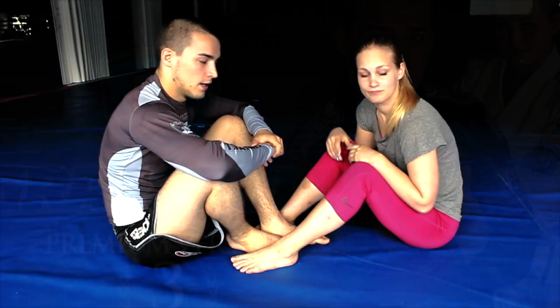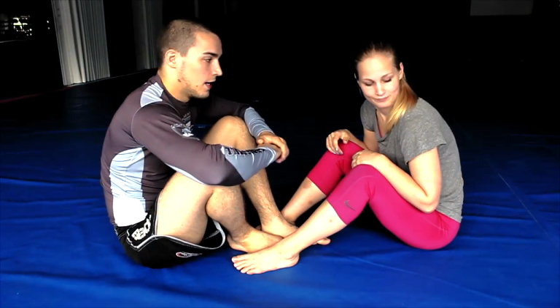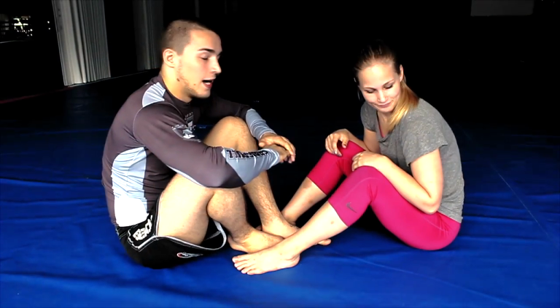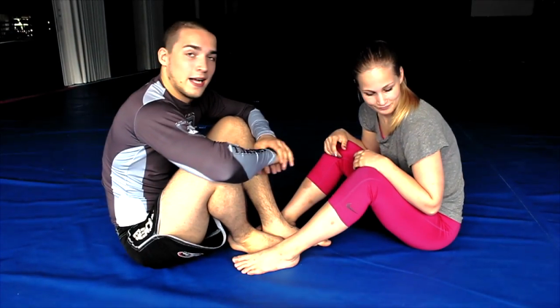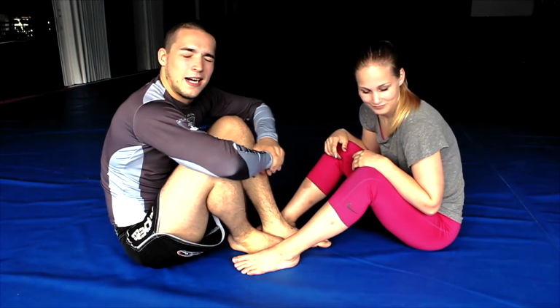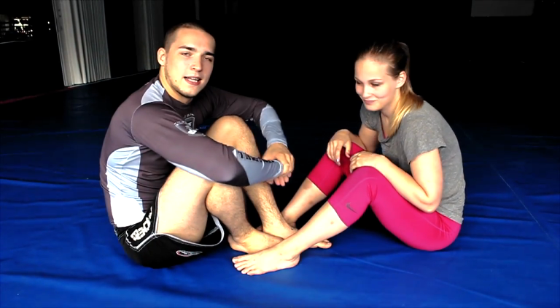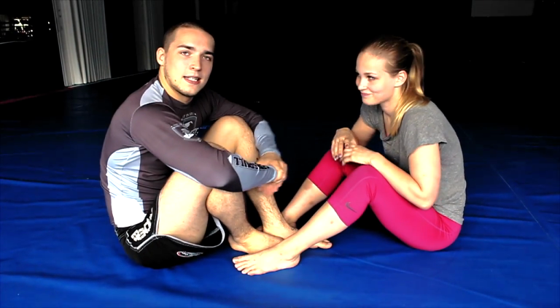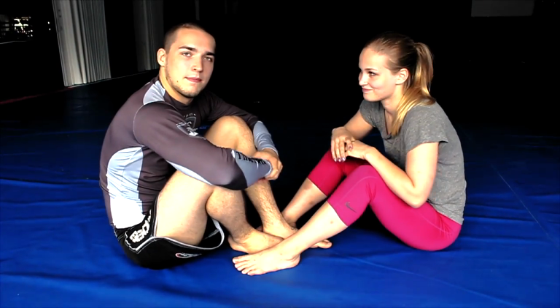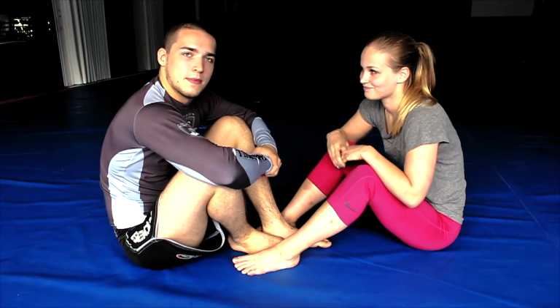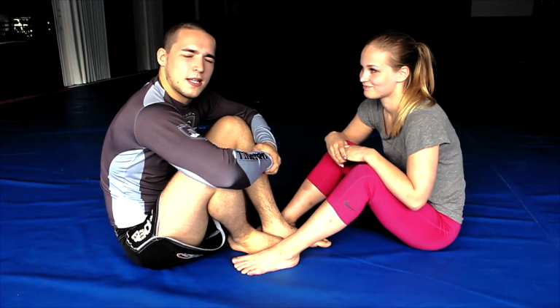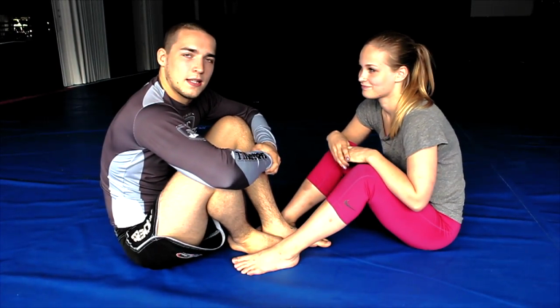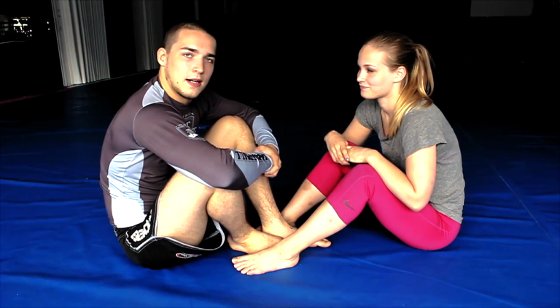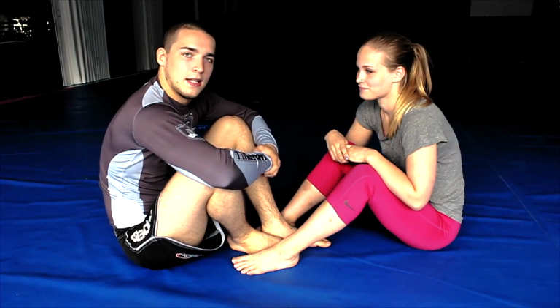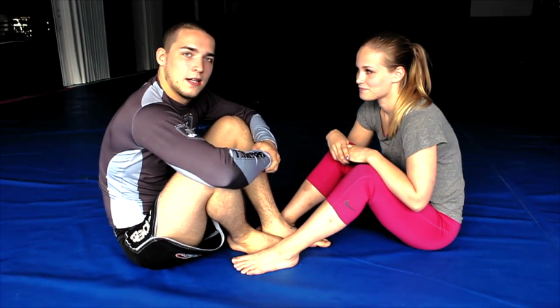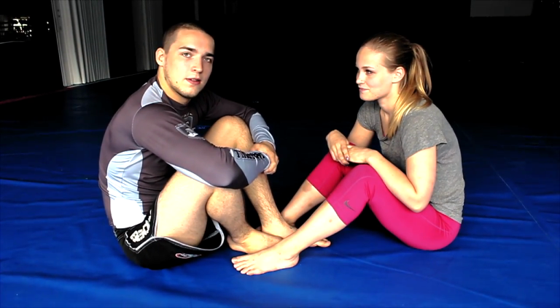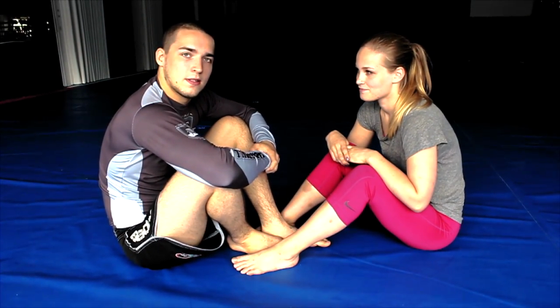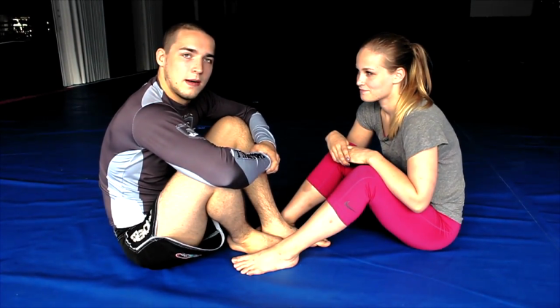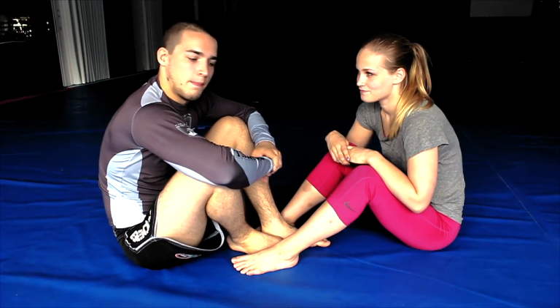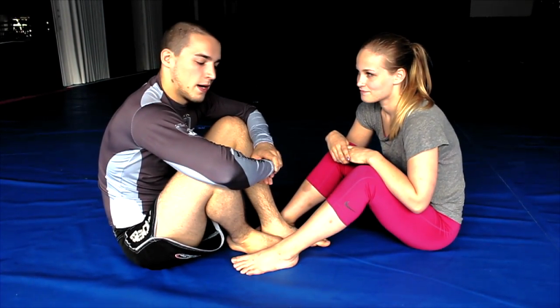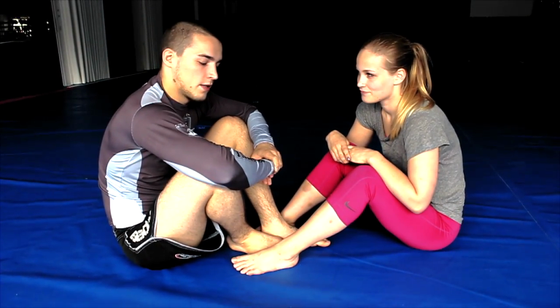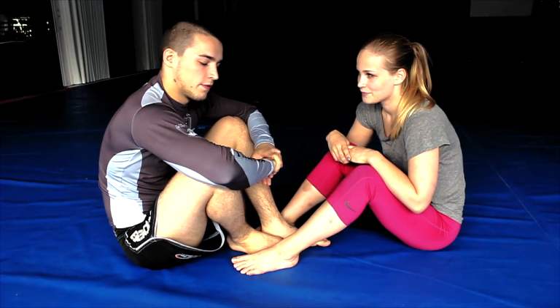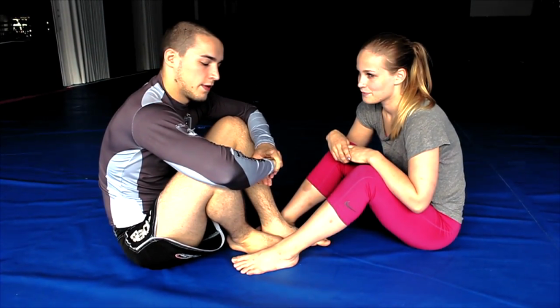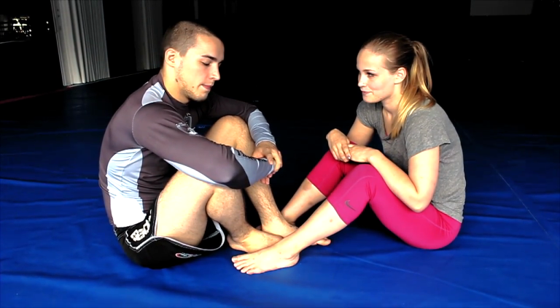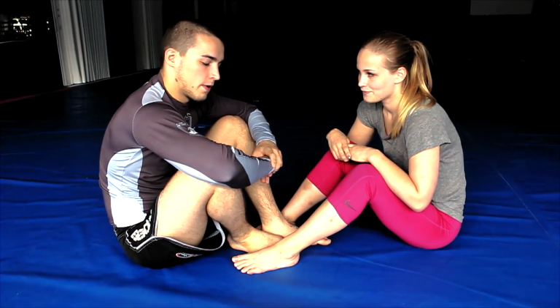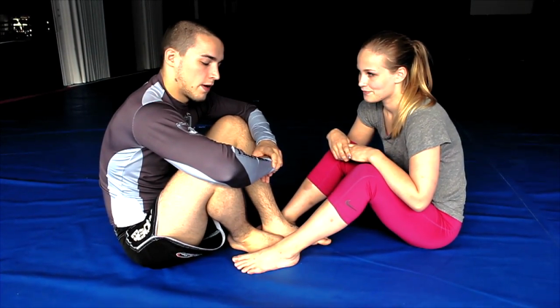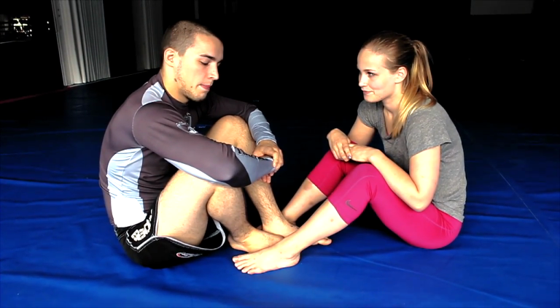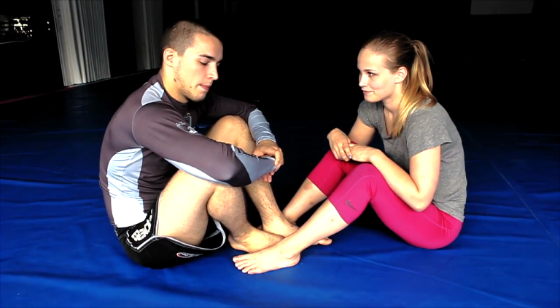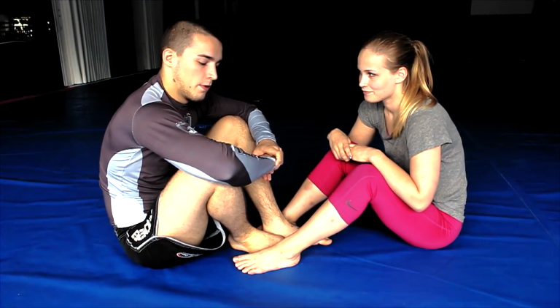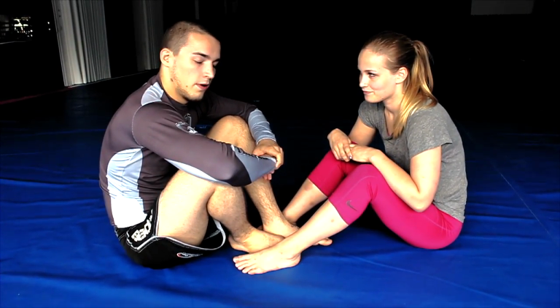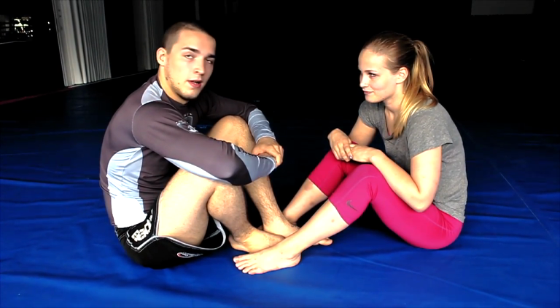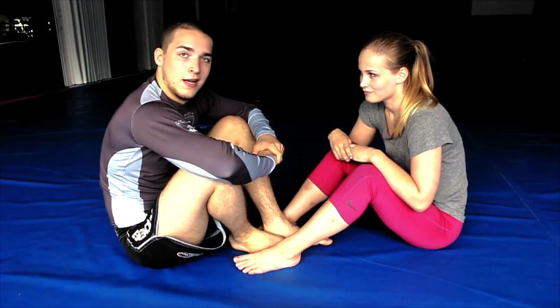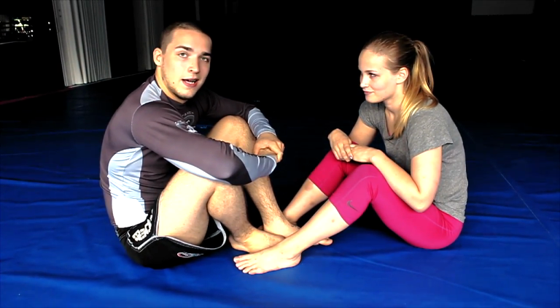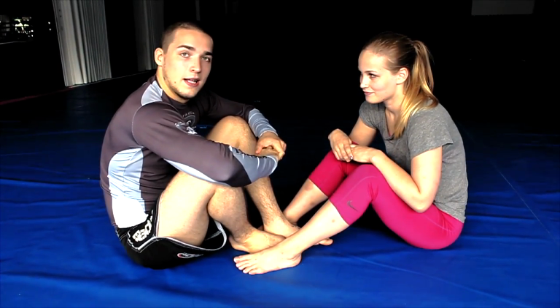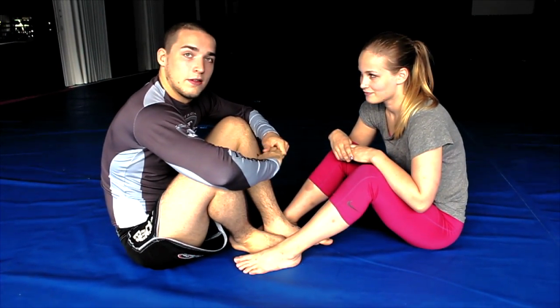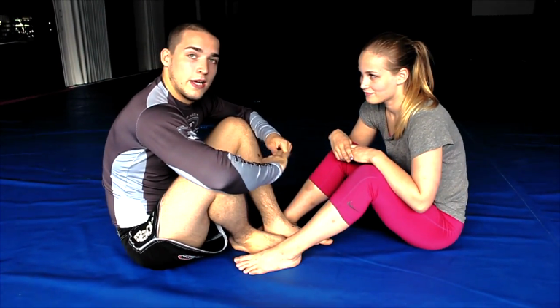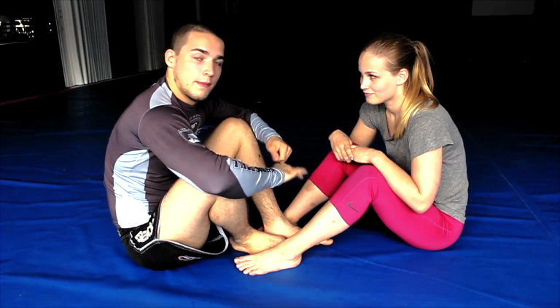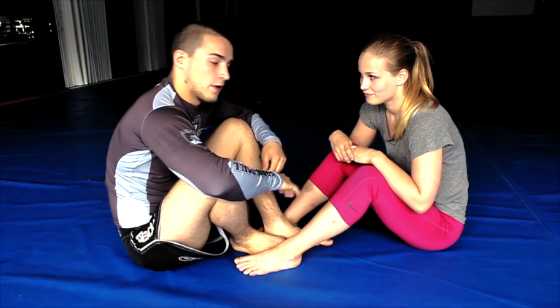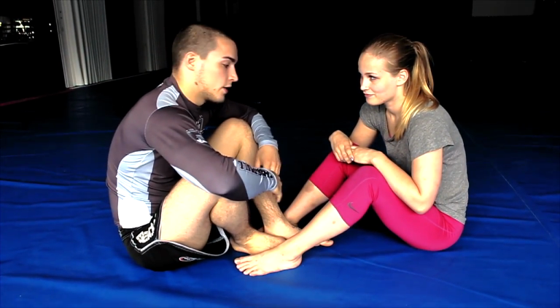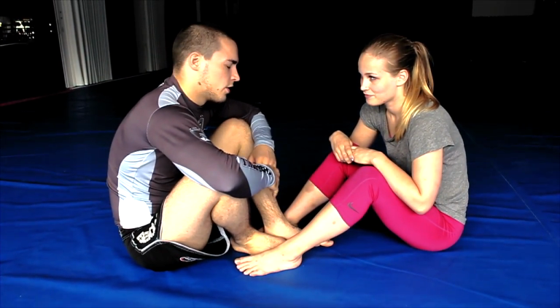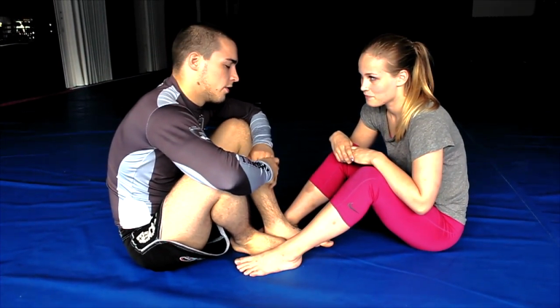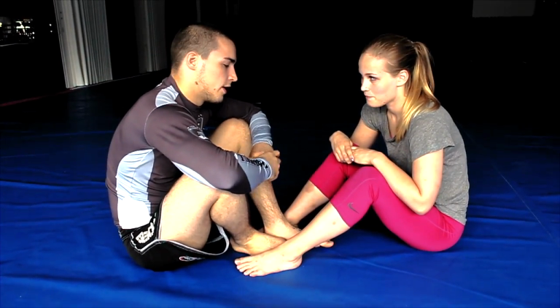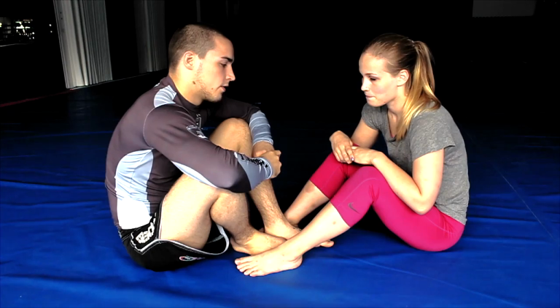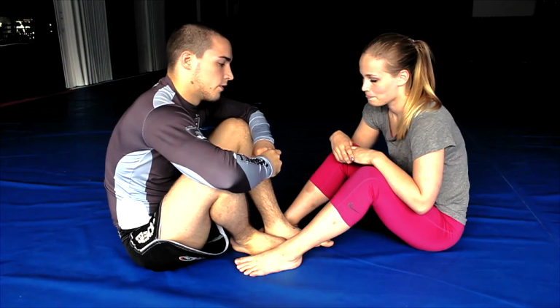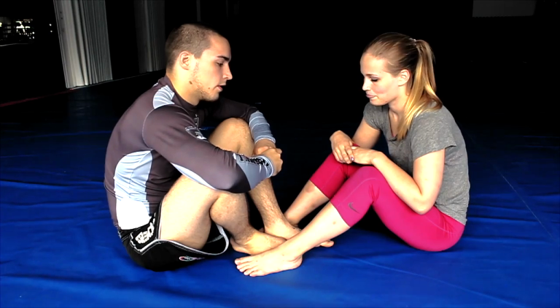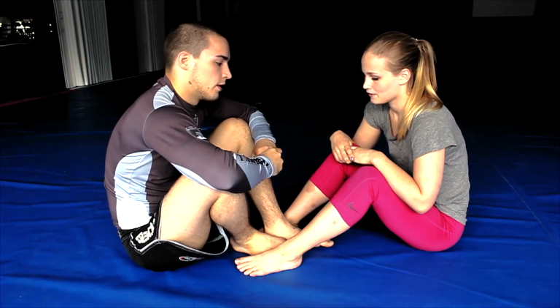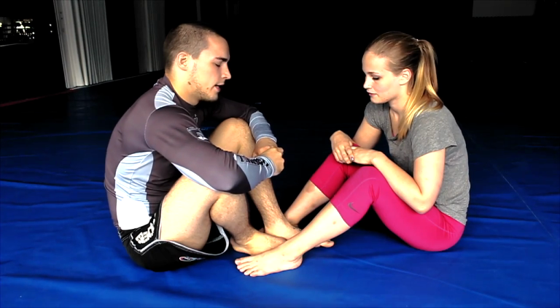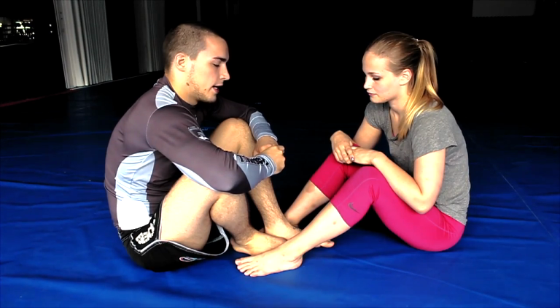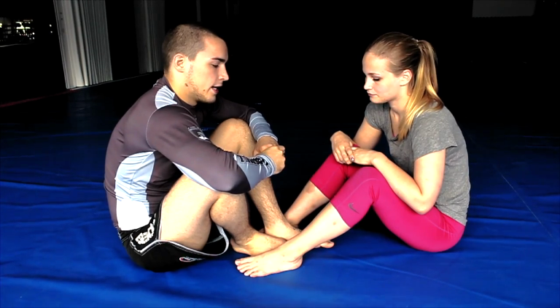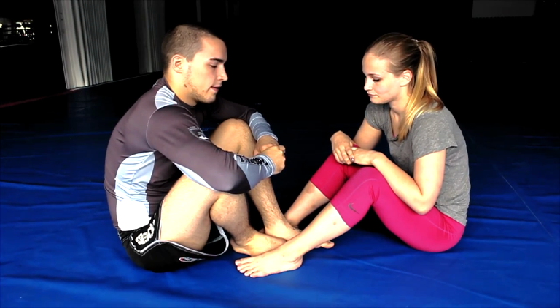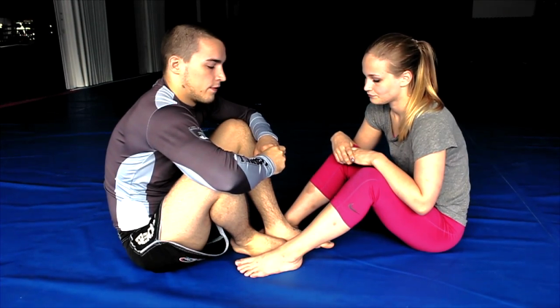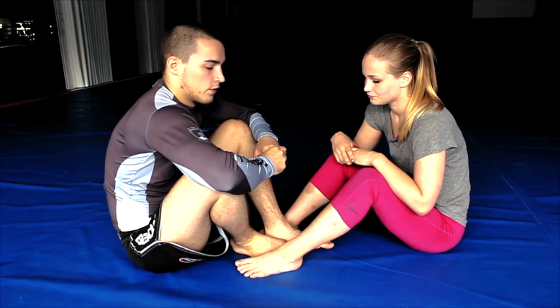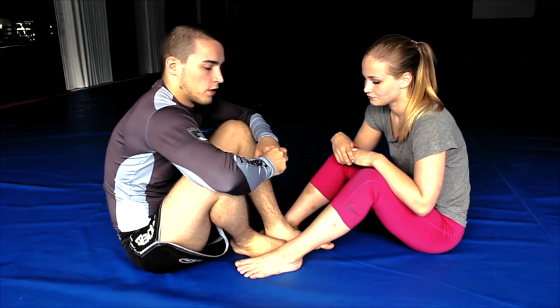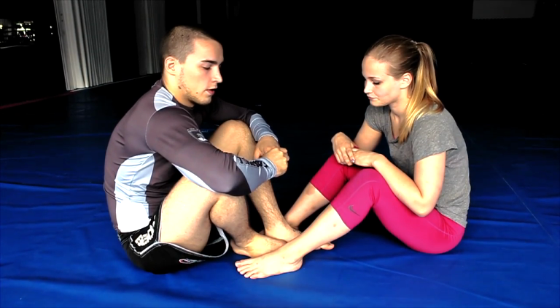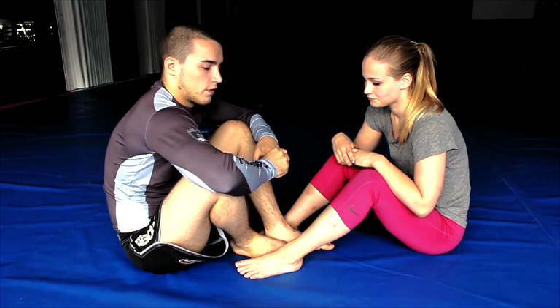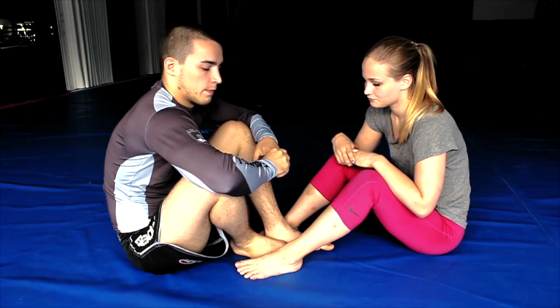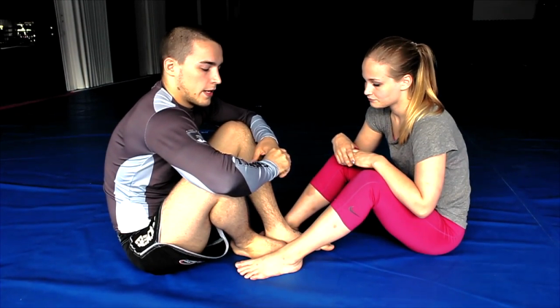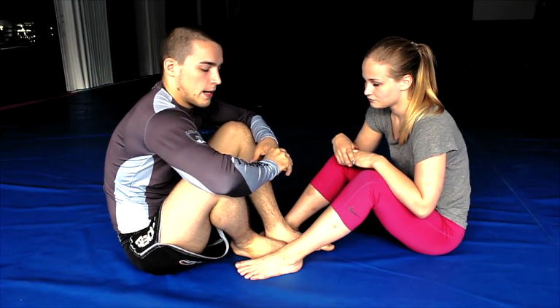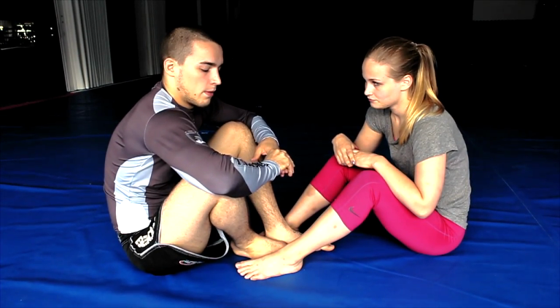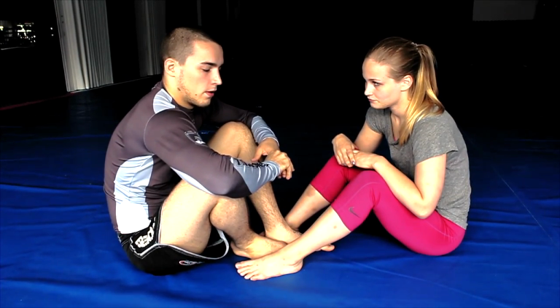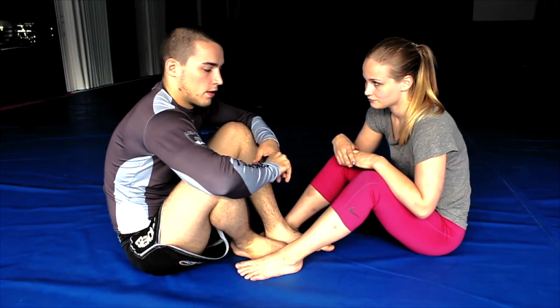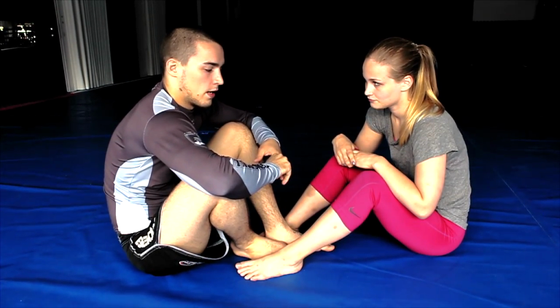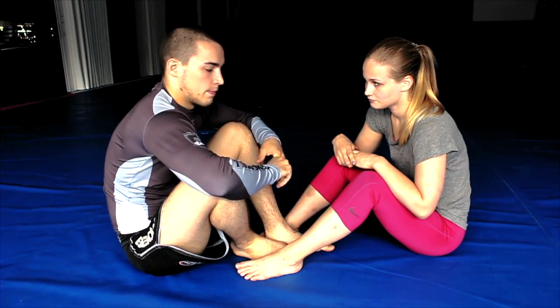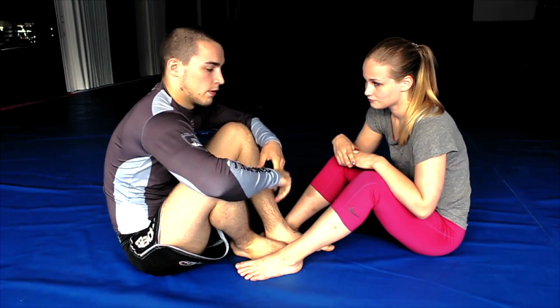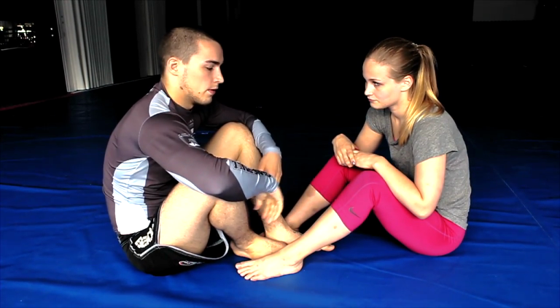Hi guys, I'm Sander Lilius, I'm part of team Grab and Pull, and today I'm going to show you a cool Delhiva footlock from the double guard pull.